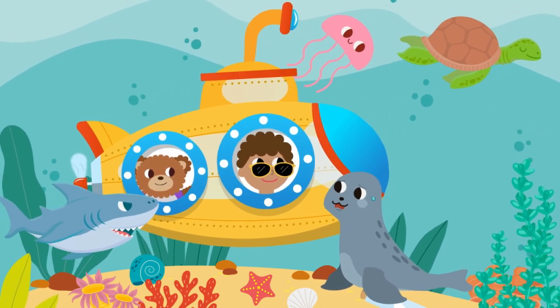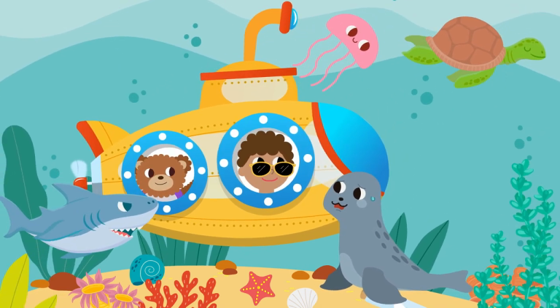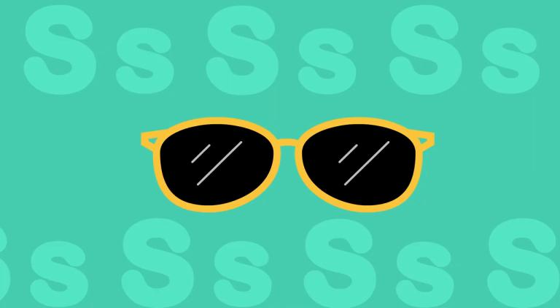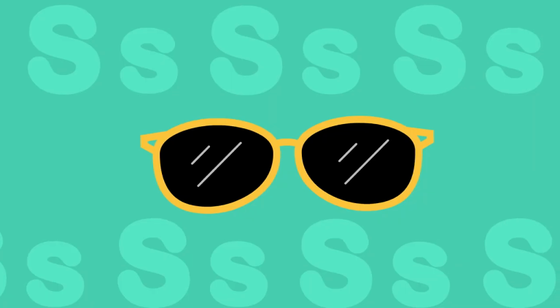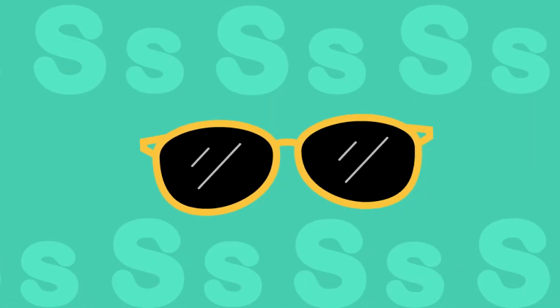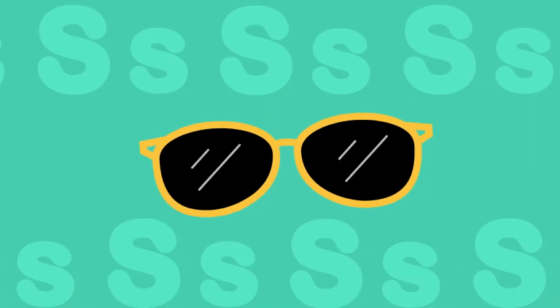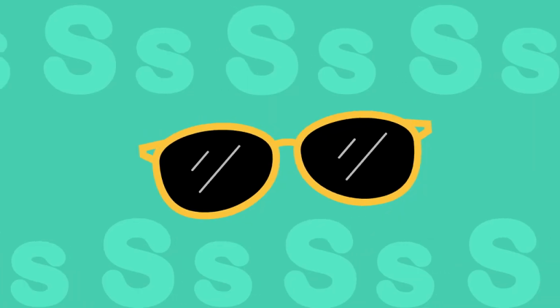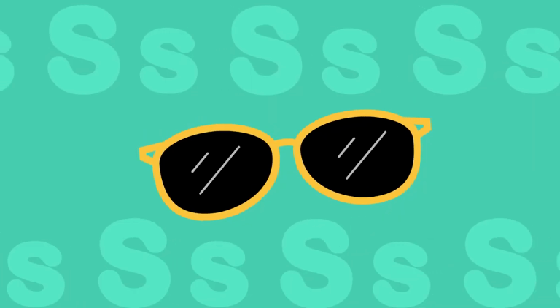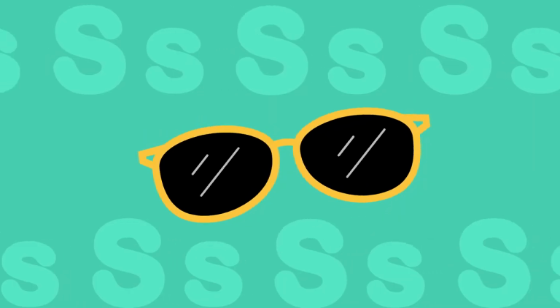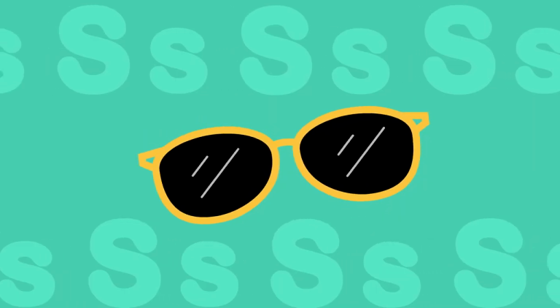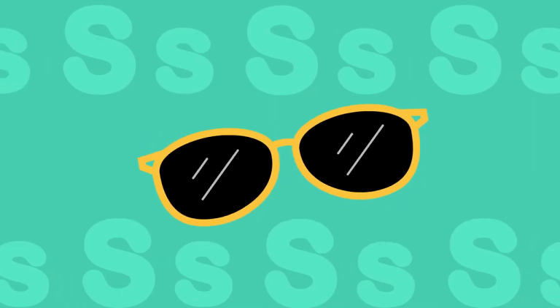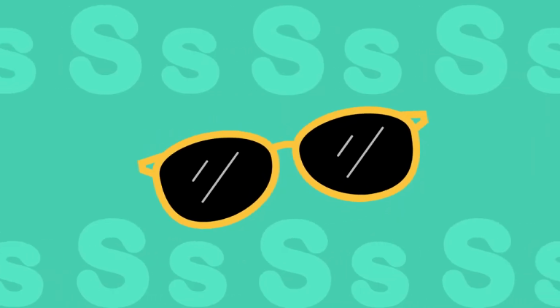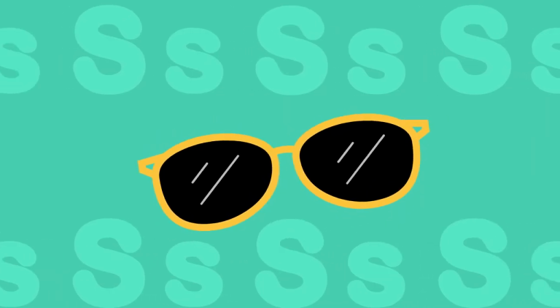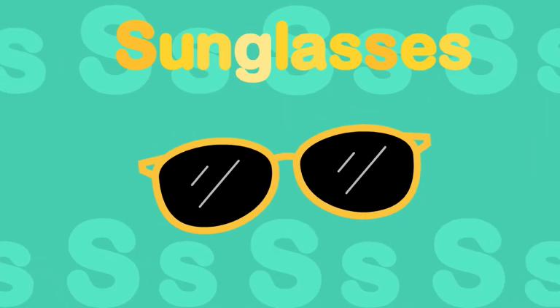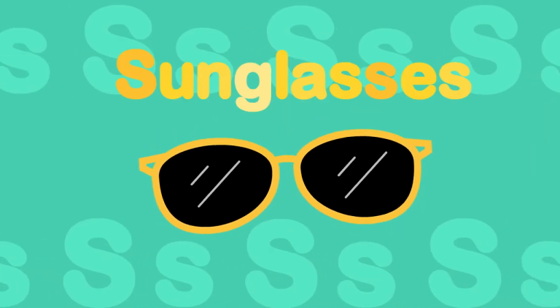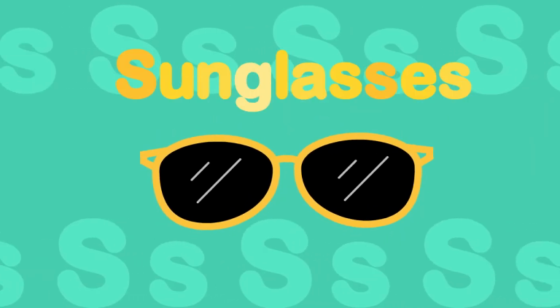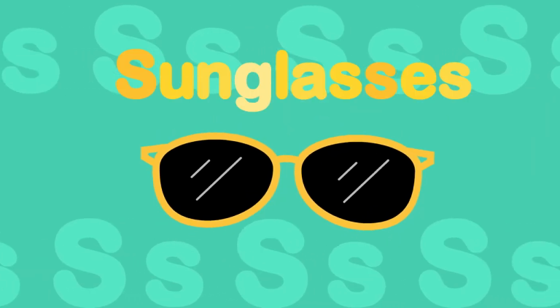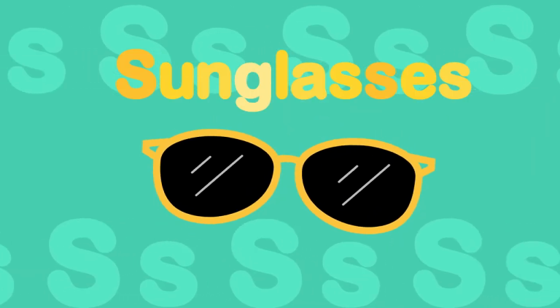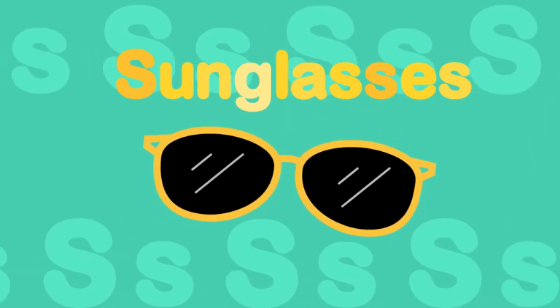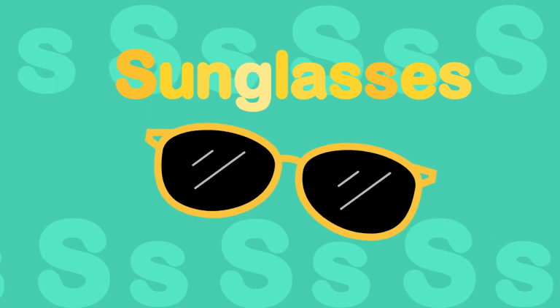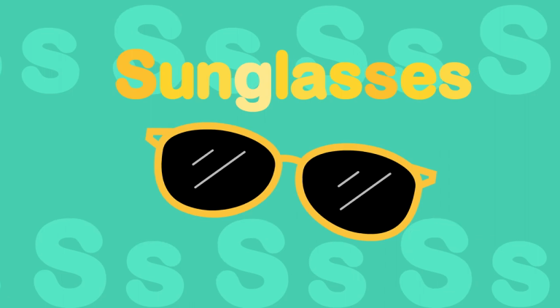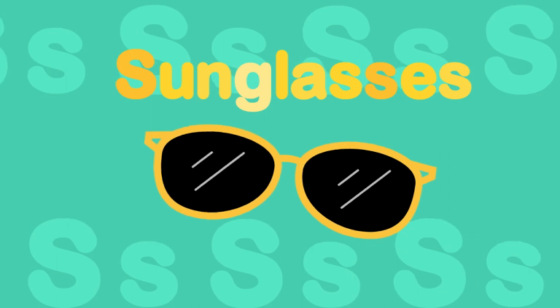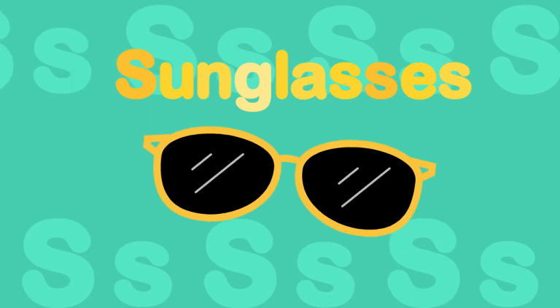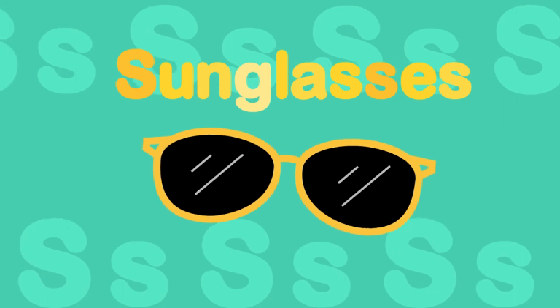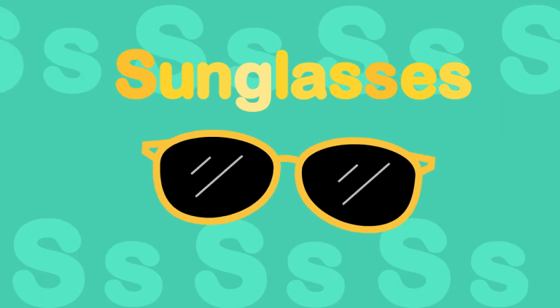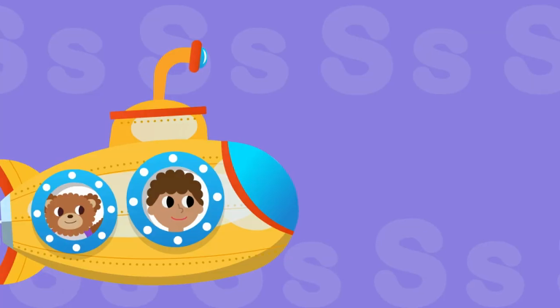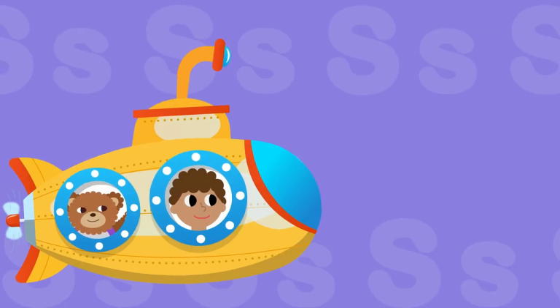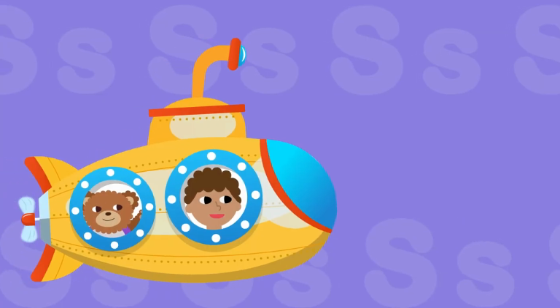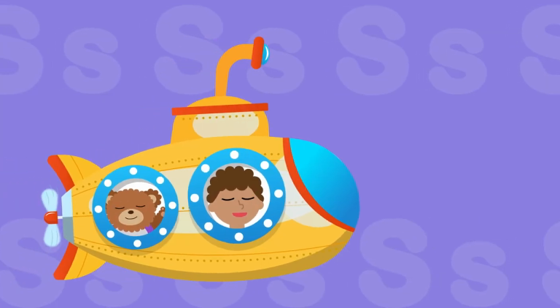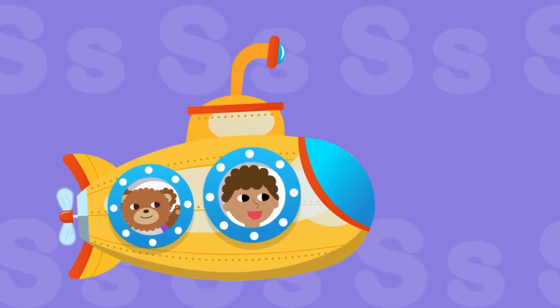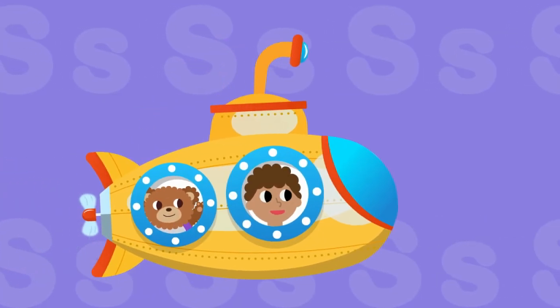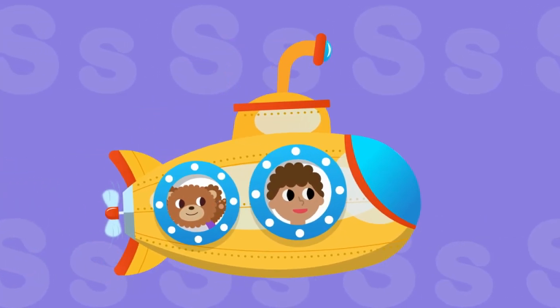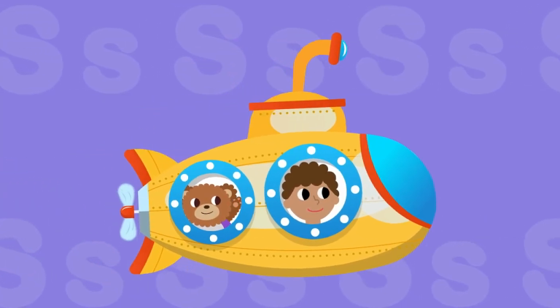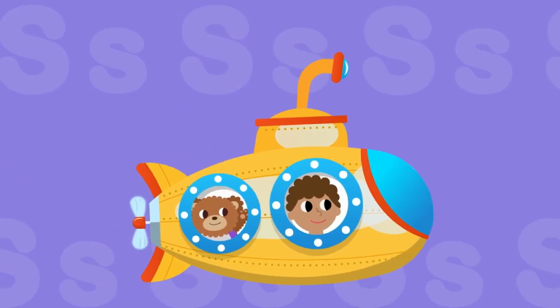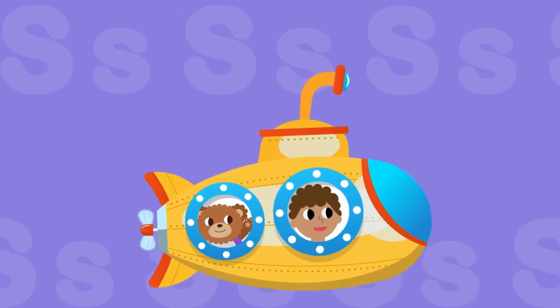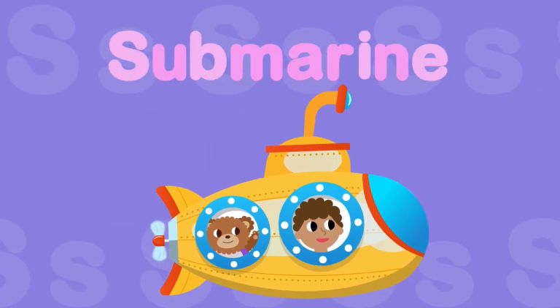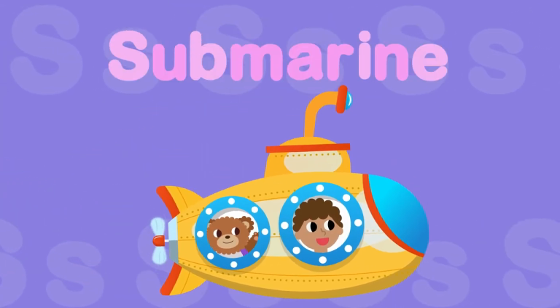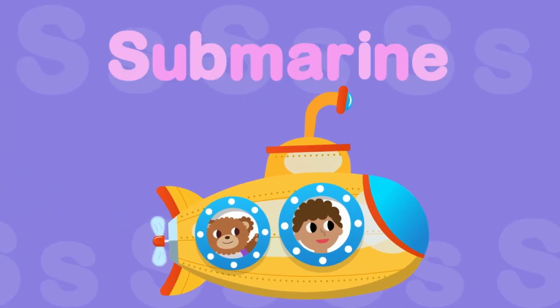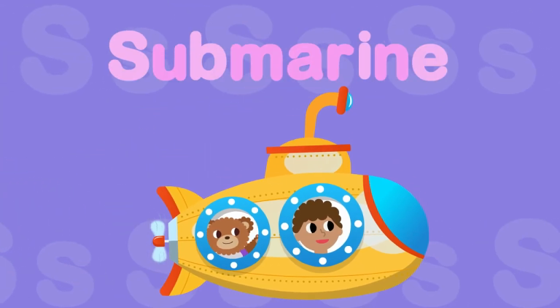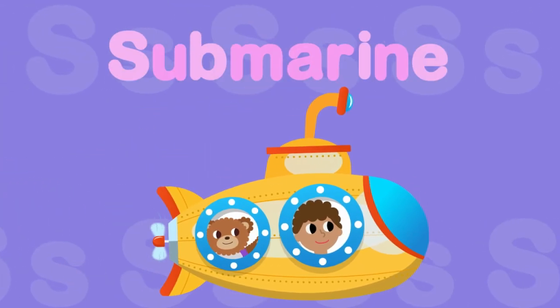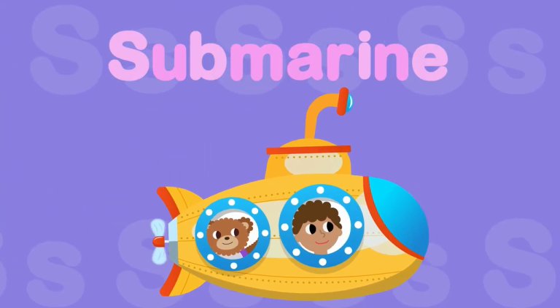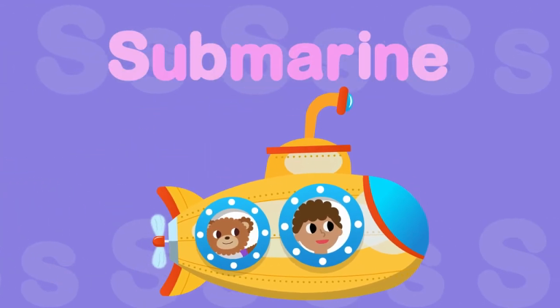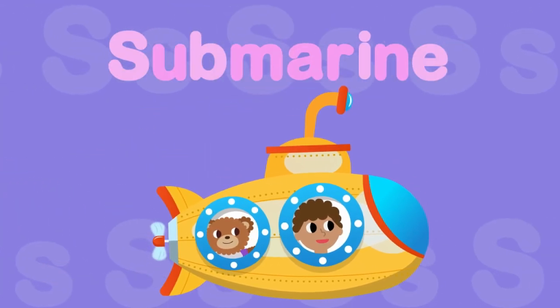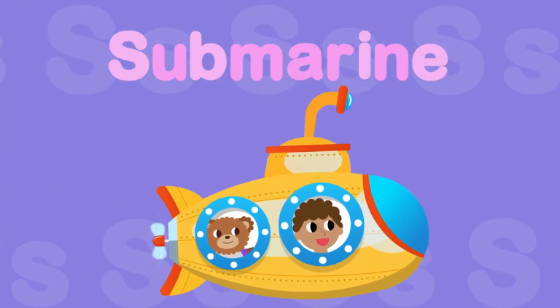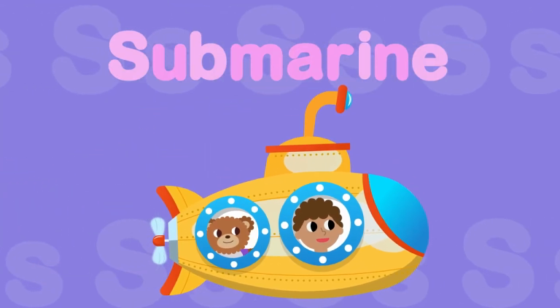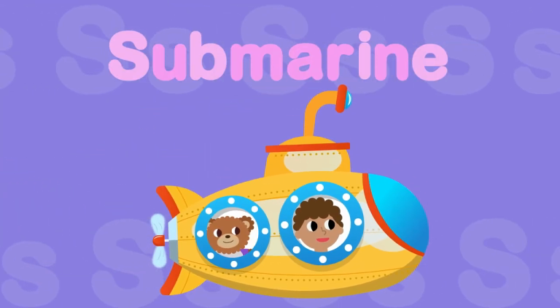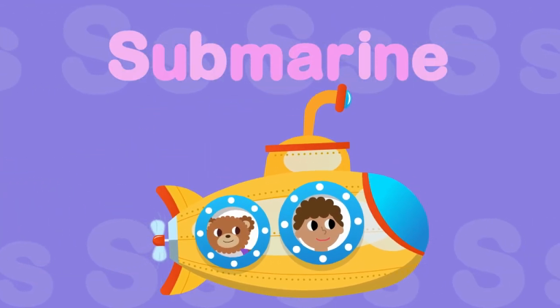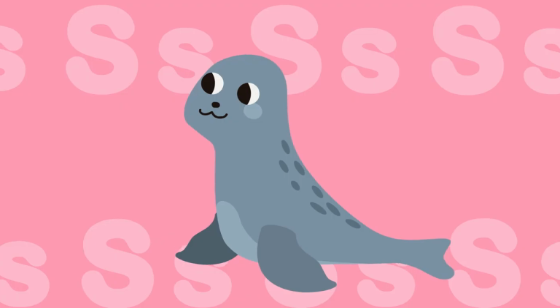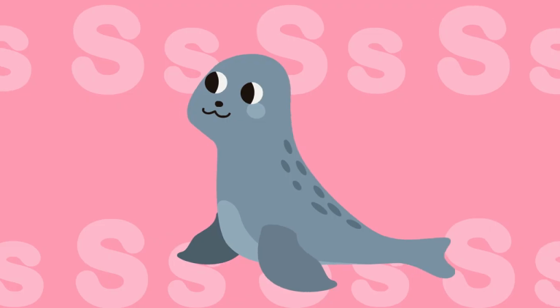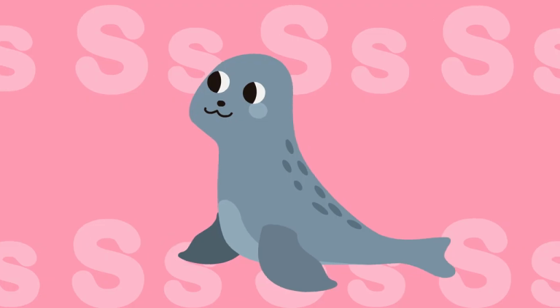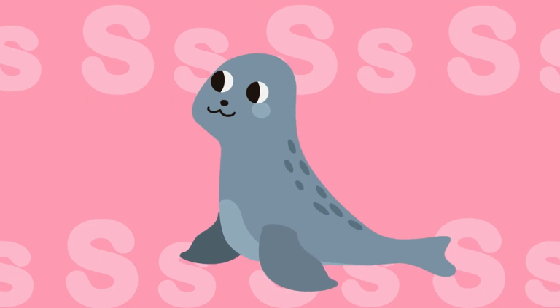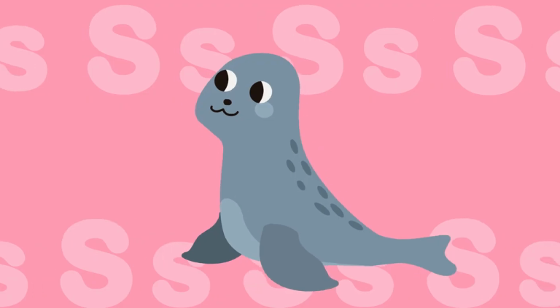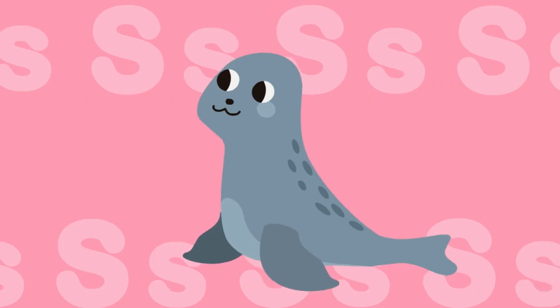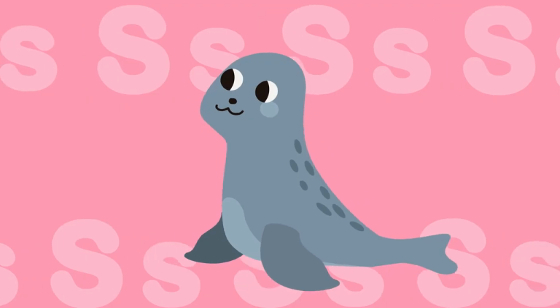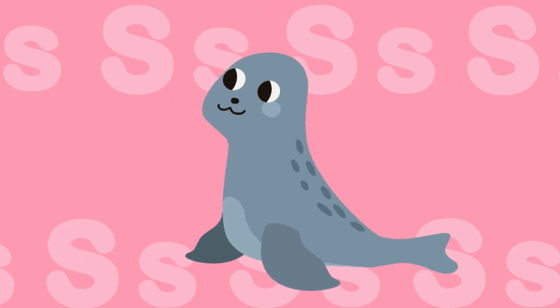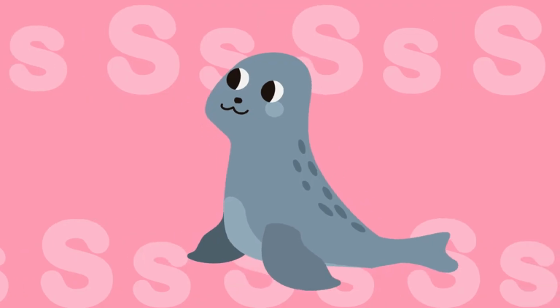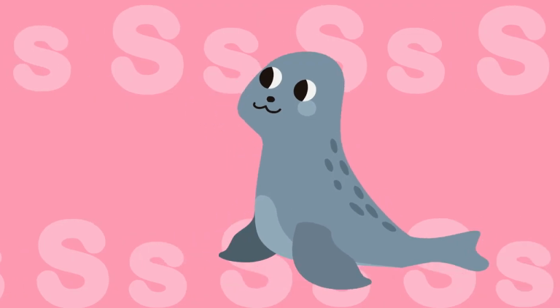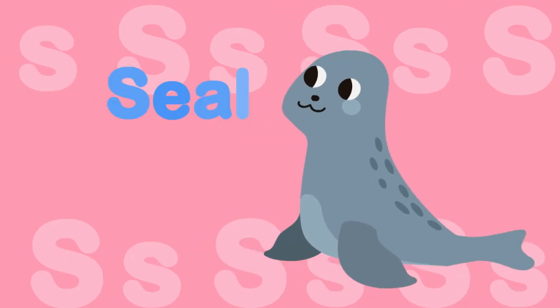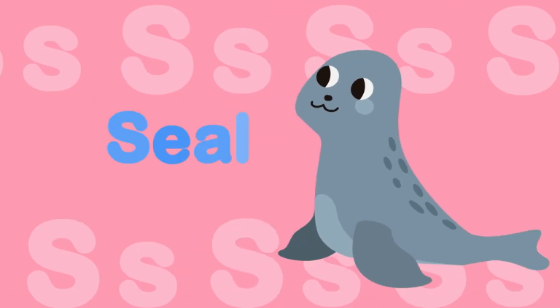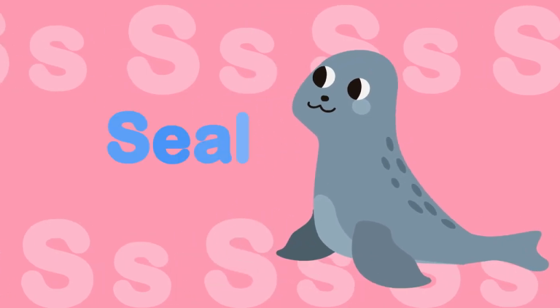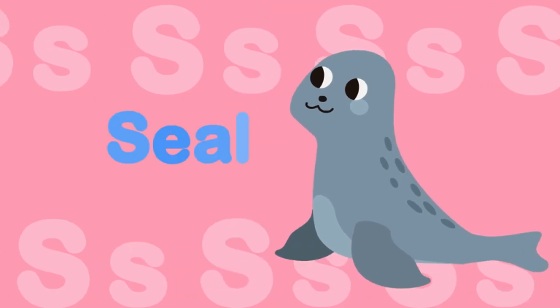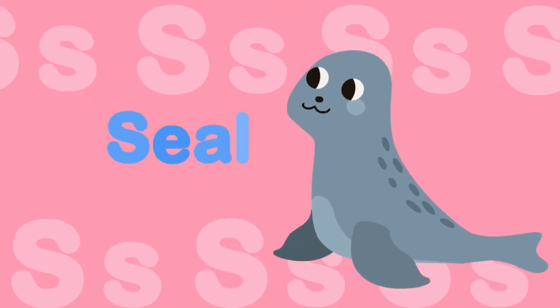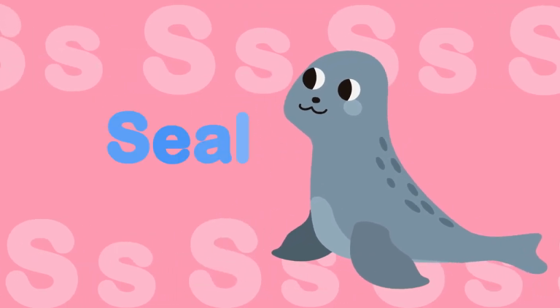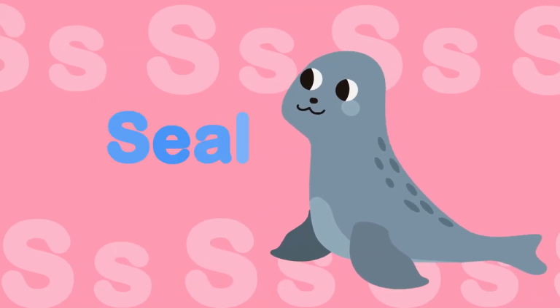S, s, s, sunglasses. S, s, s, submarine. S, s, s, seal.